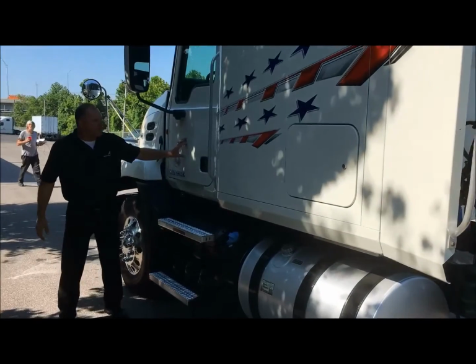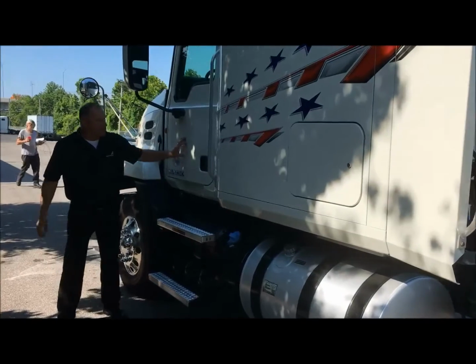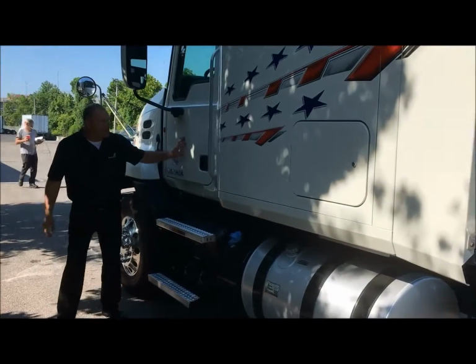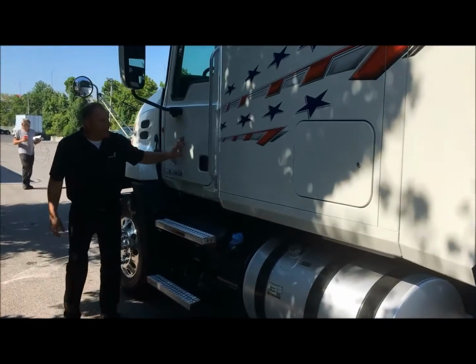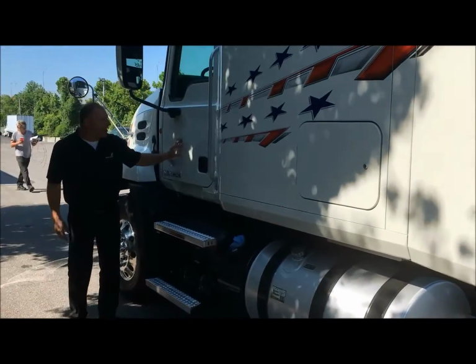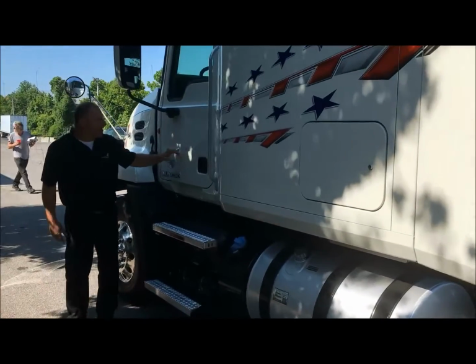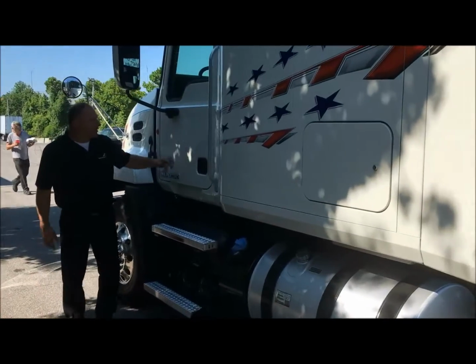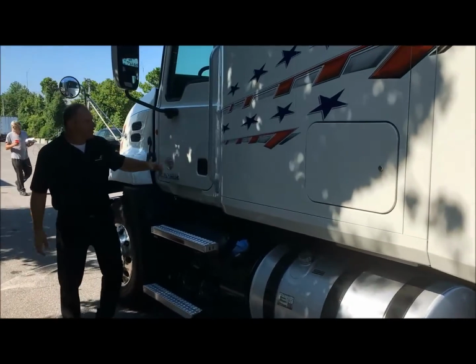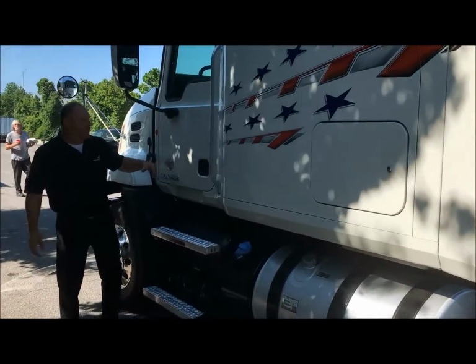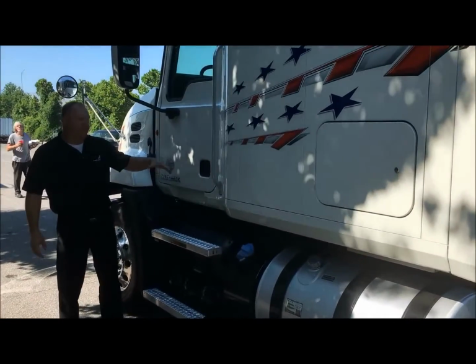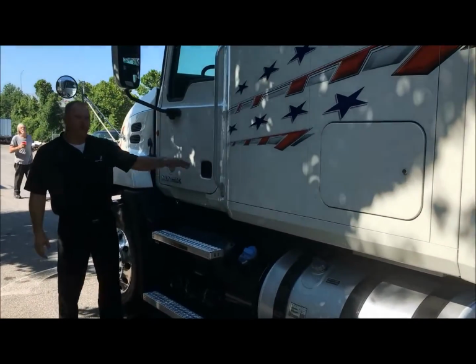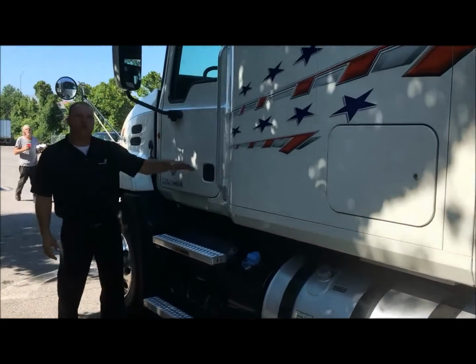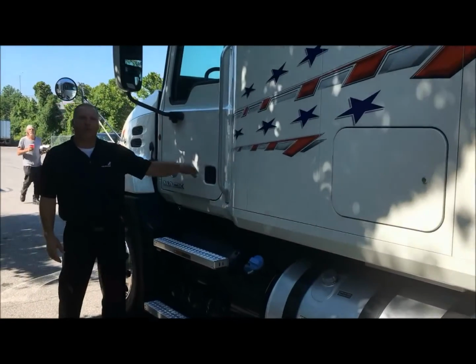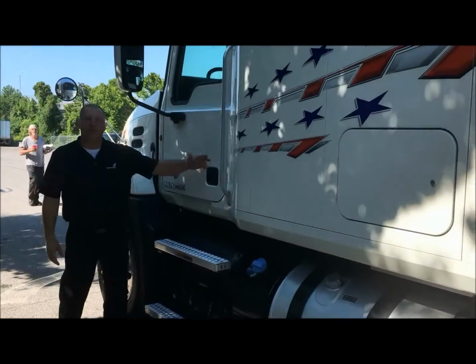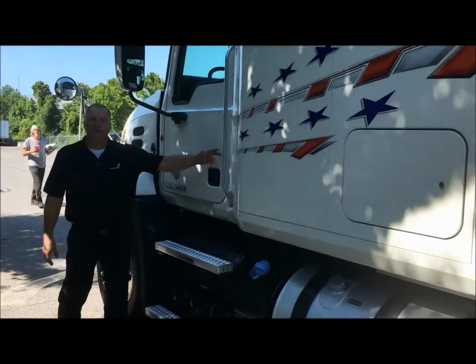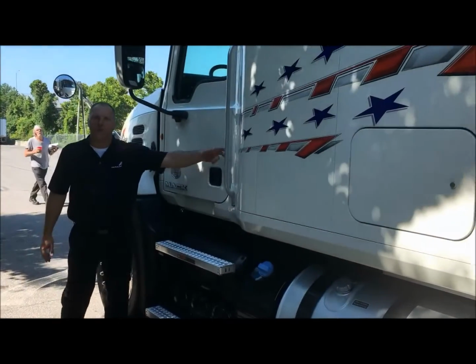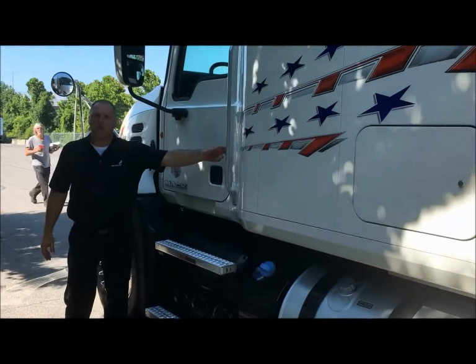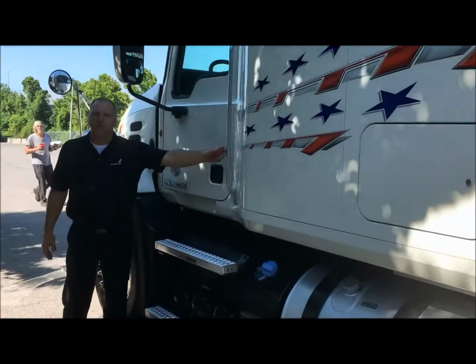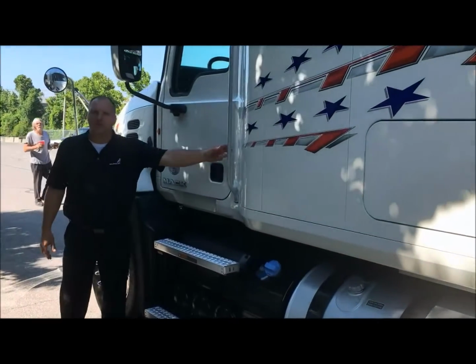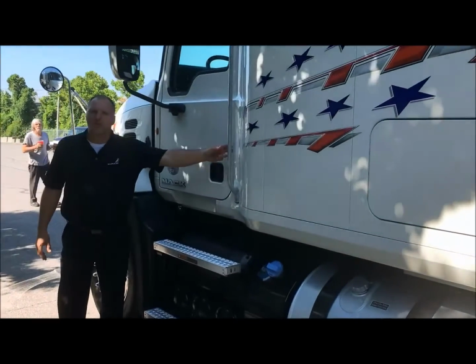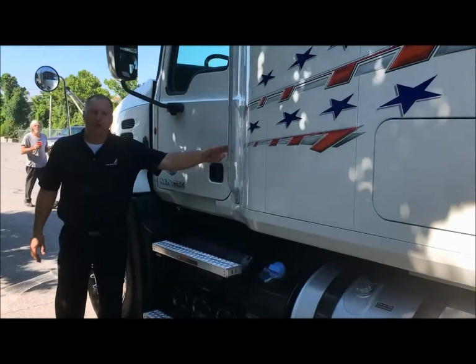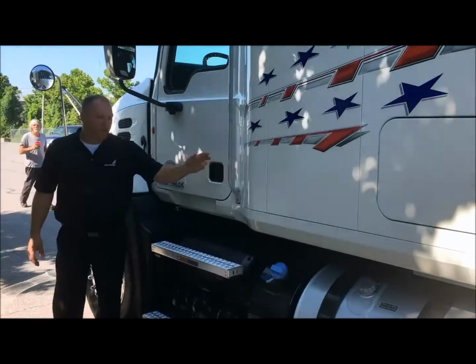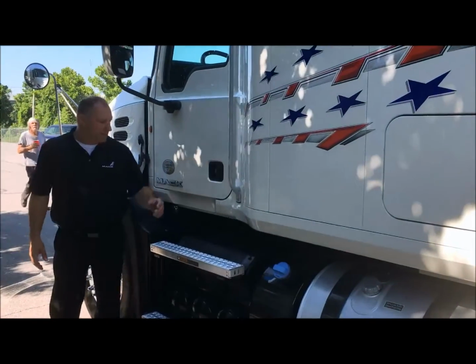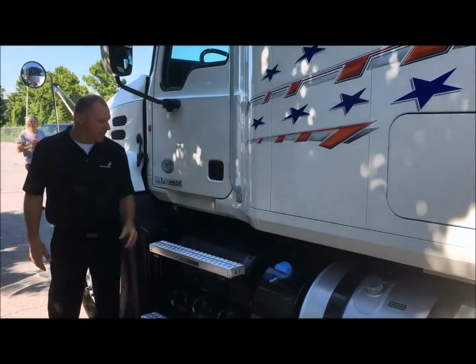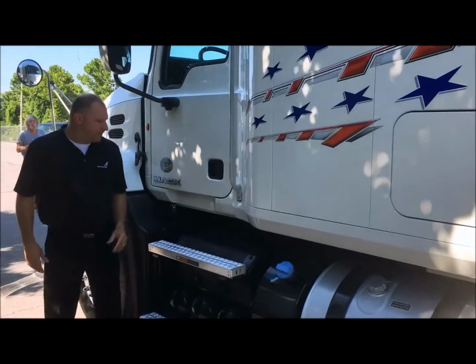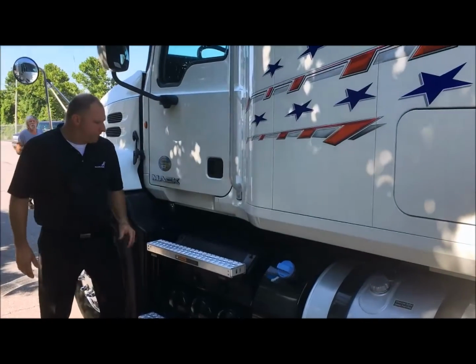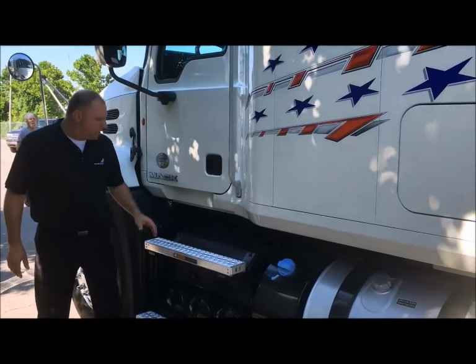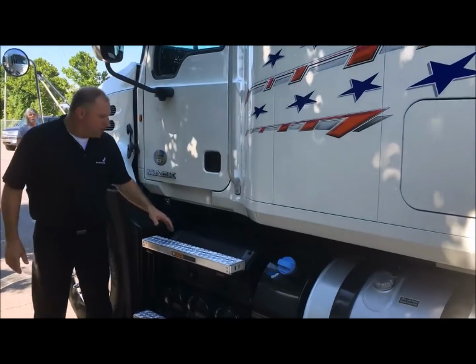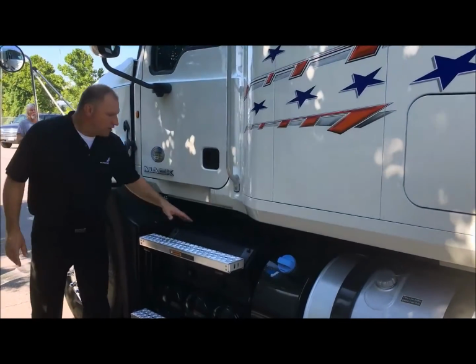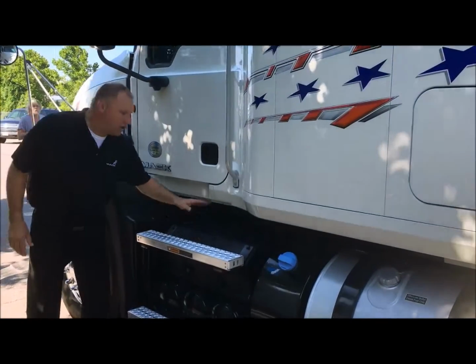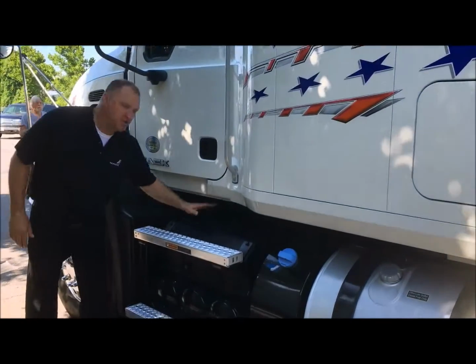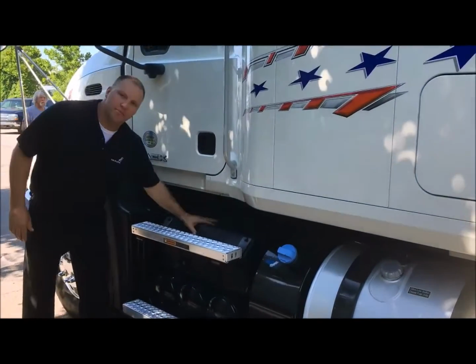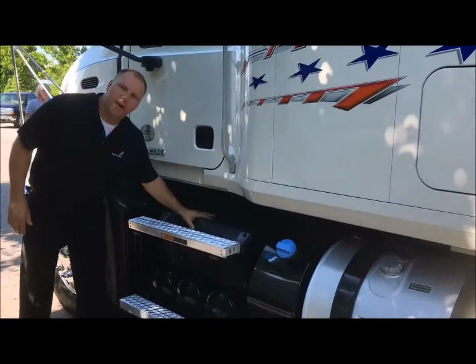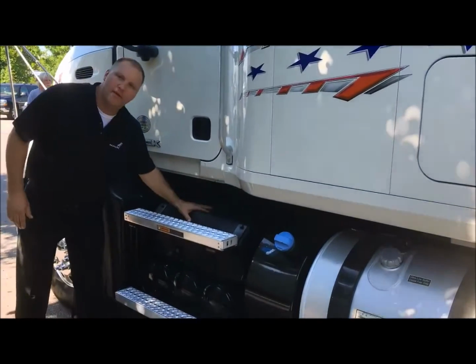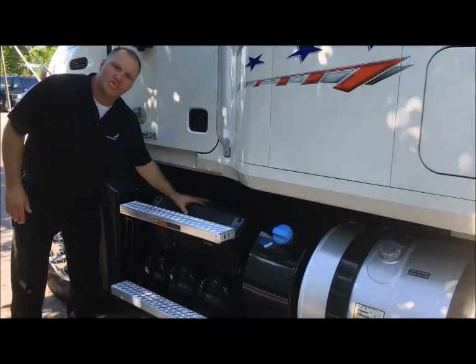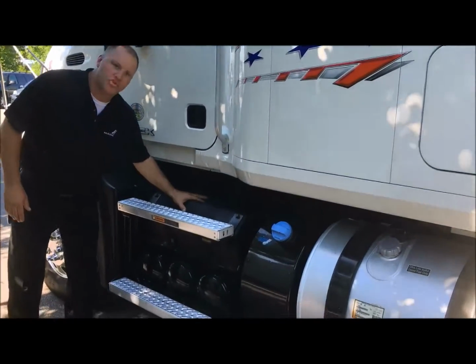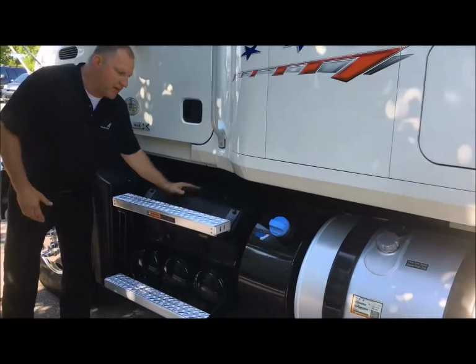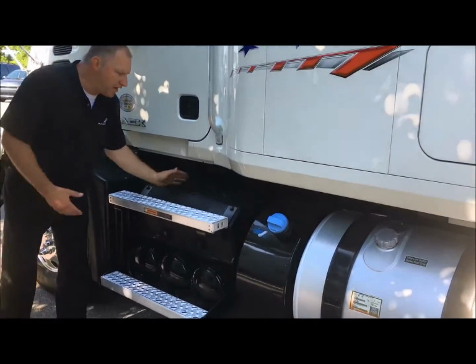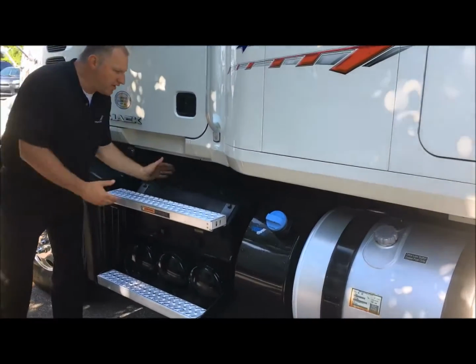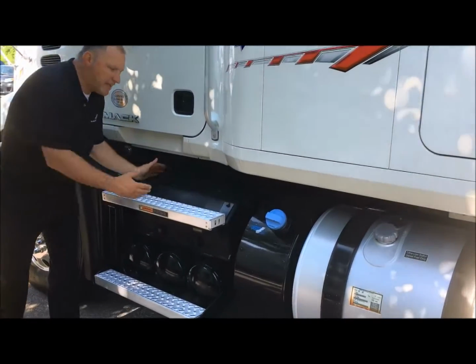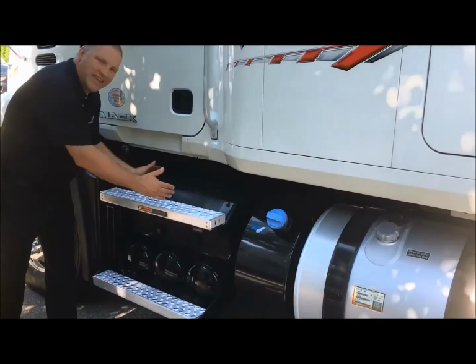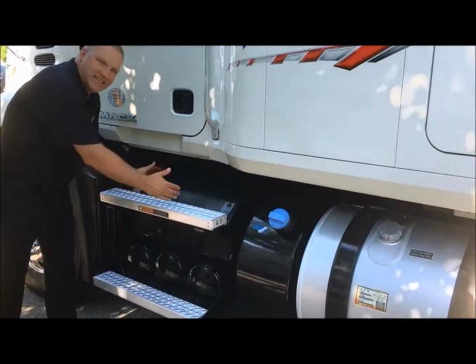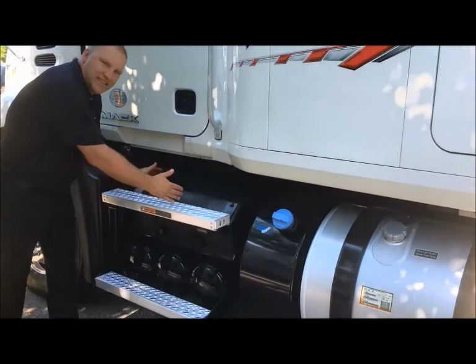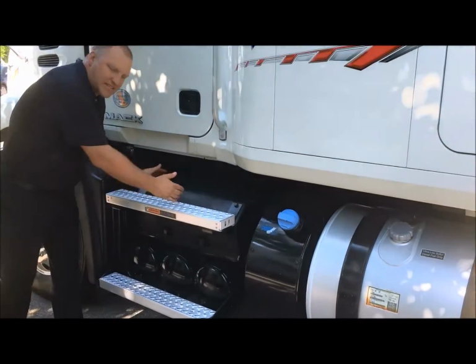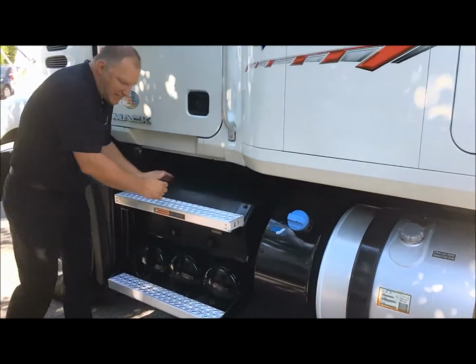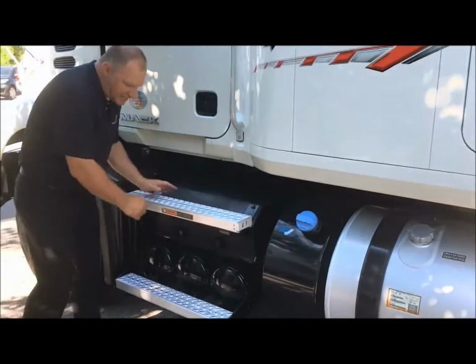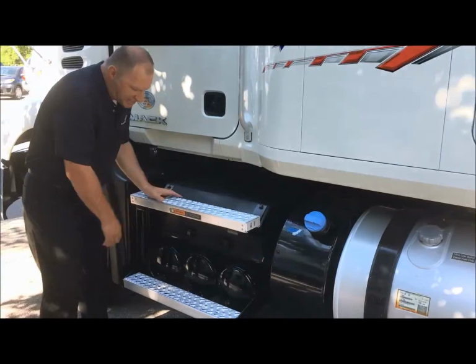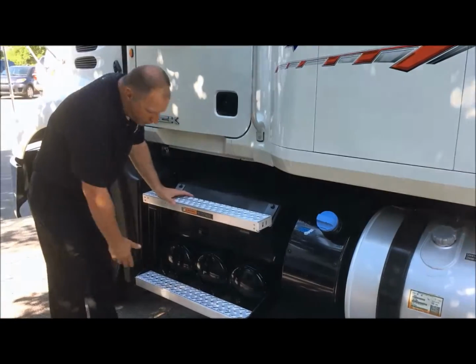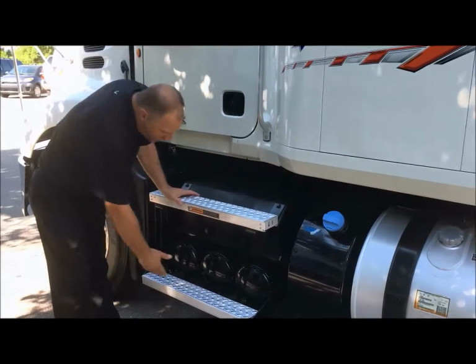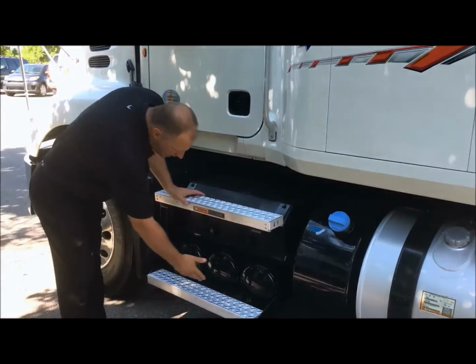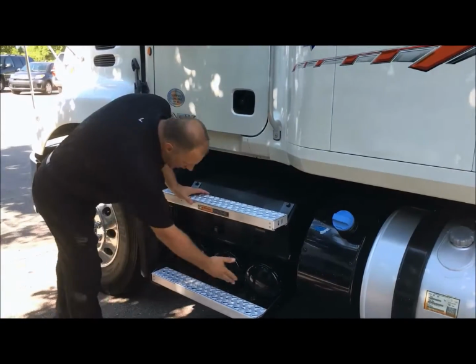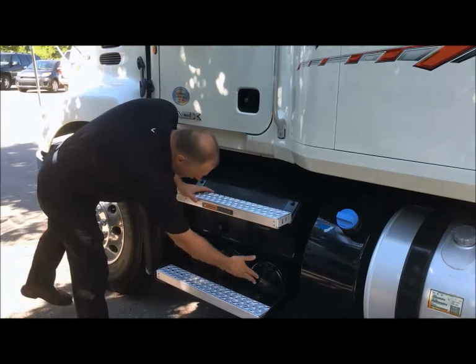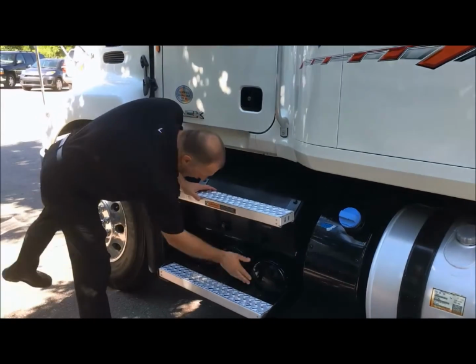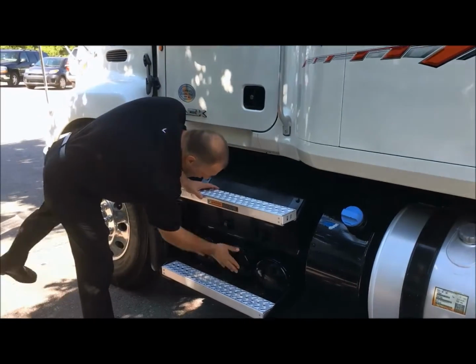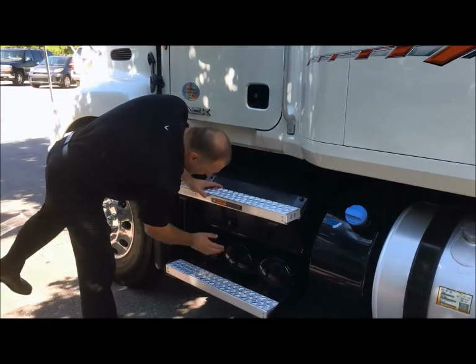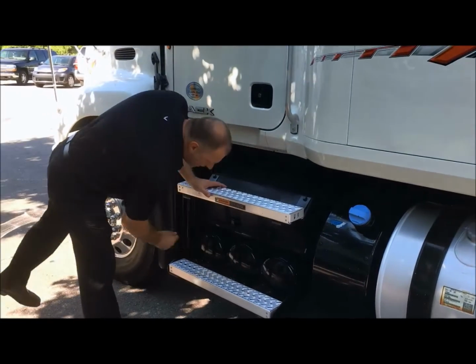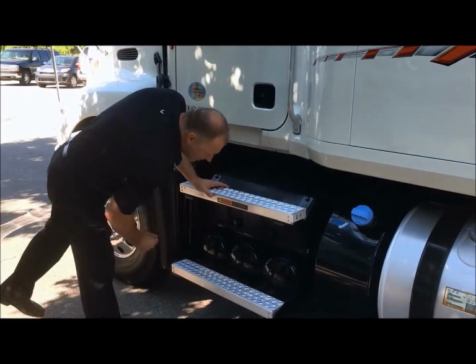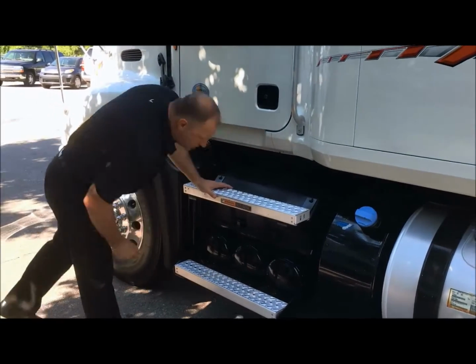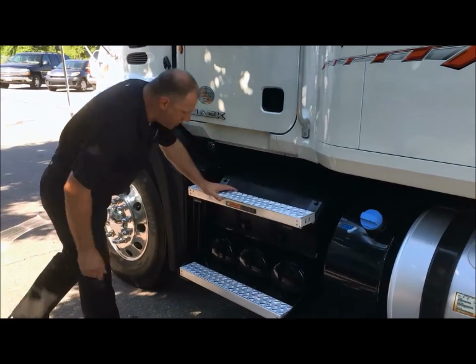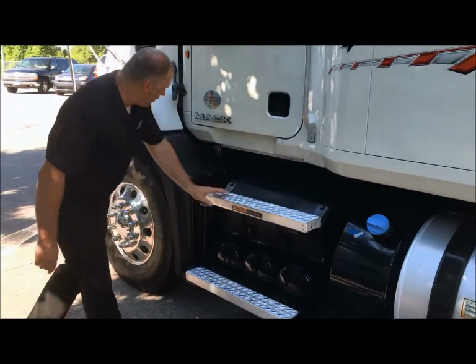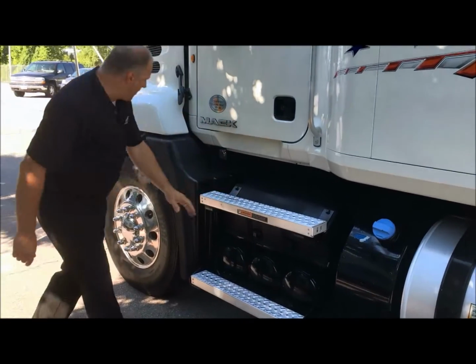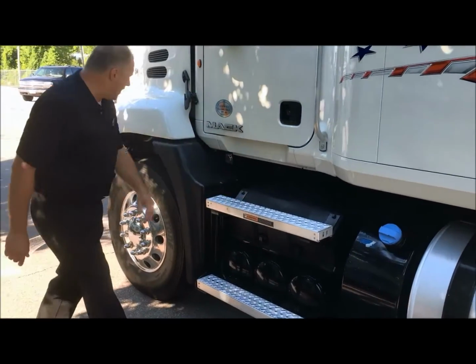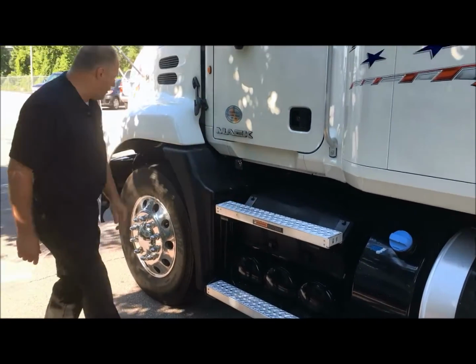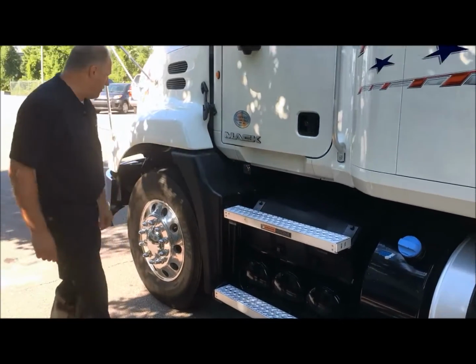Driver's side — you've got a three-point entry, which I'll show you in a minute. You've got your batteries right here, easy accessible. And the air tanks you've got right here.